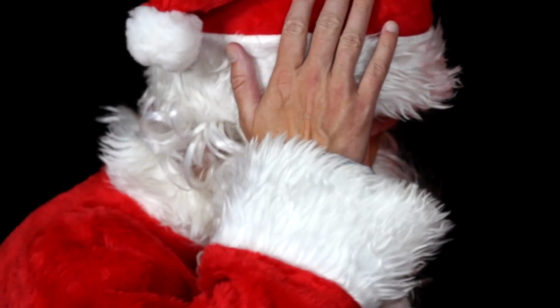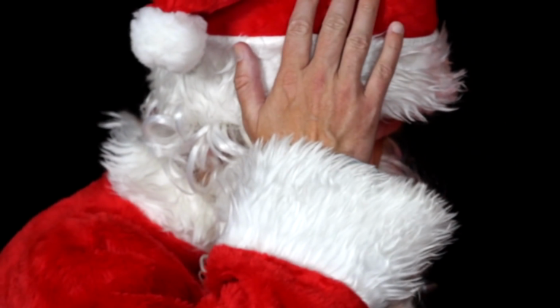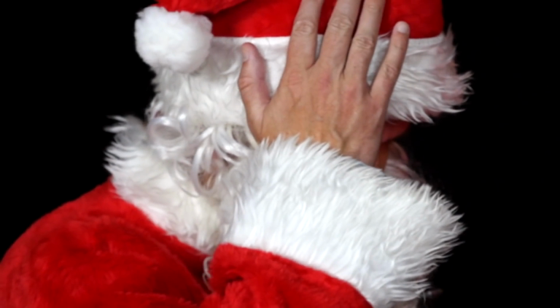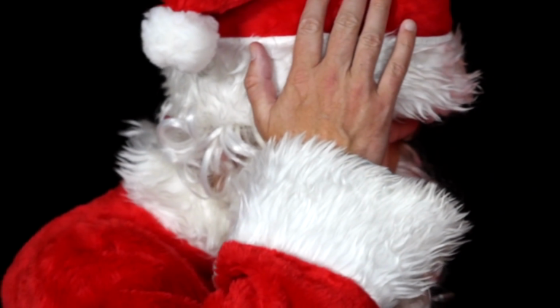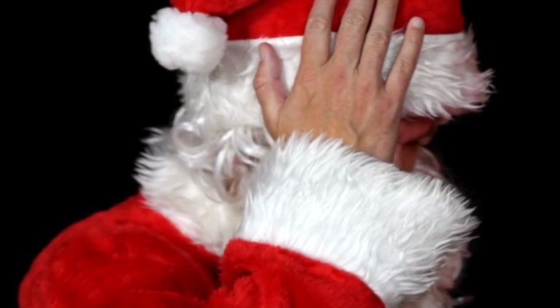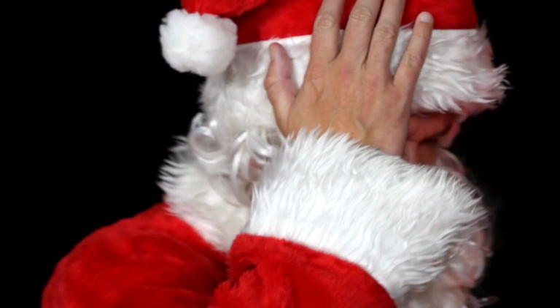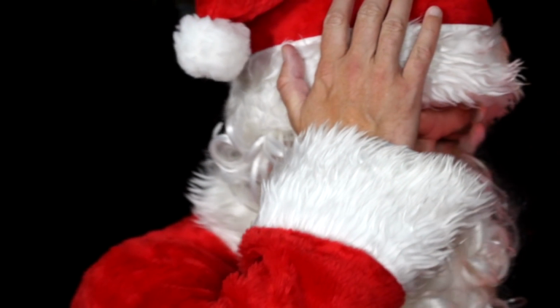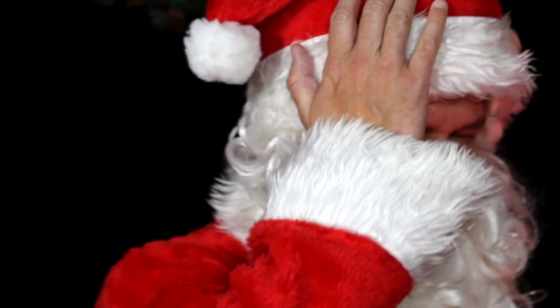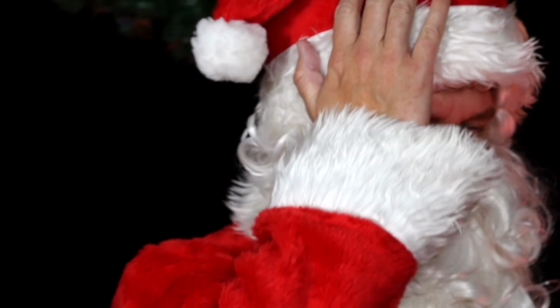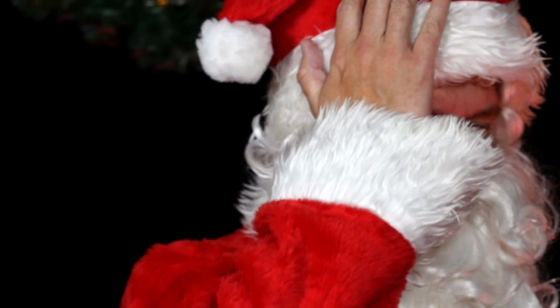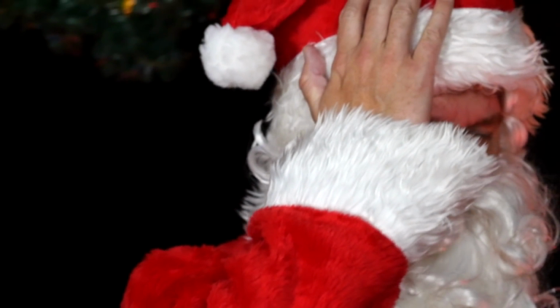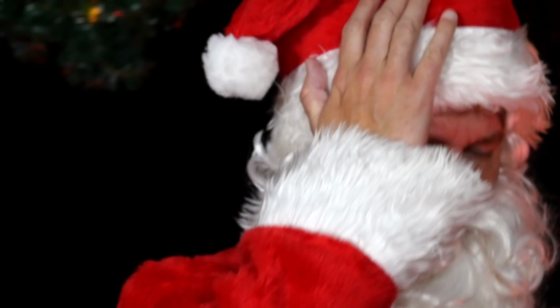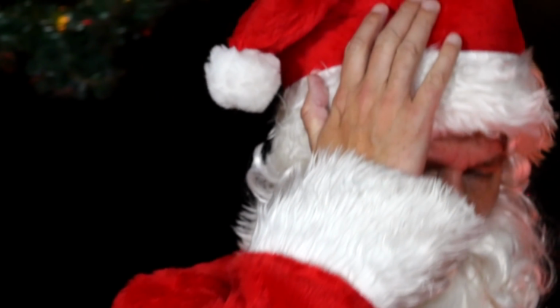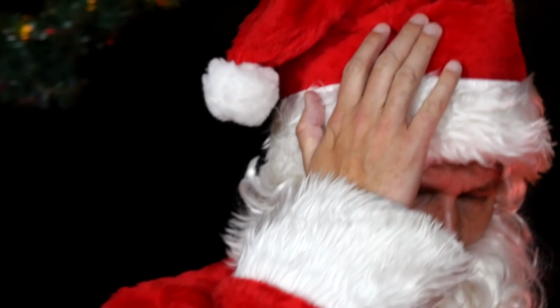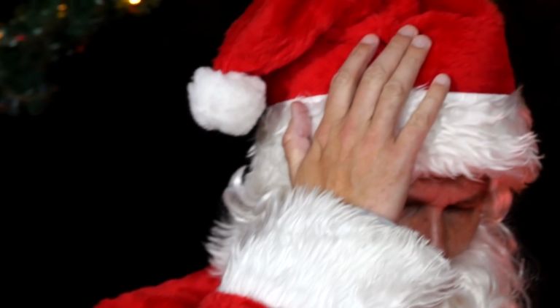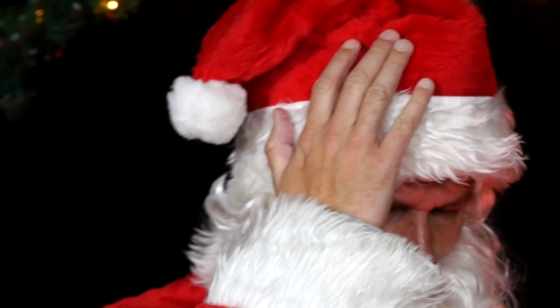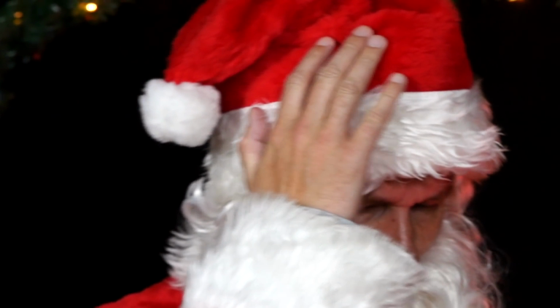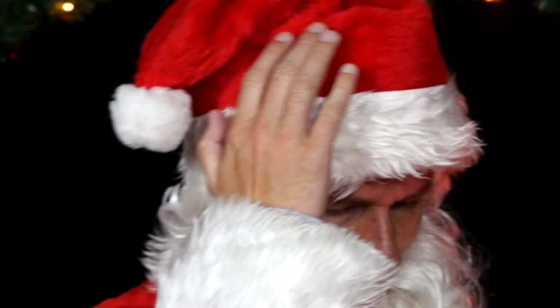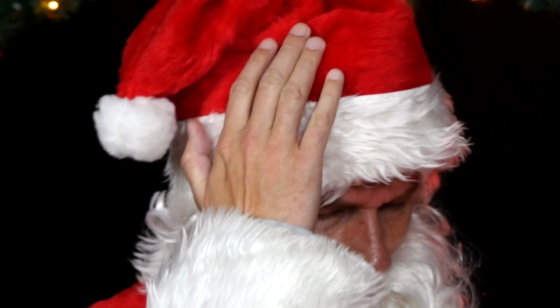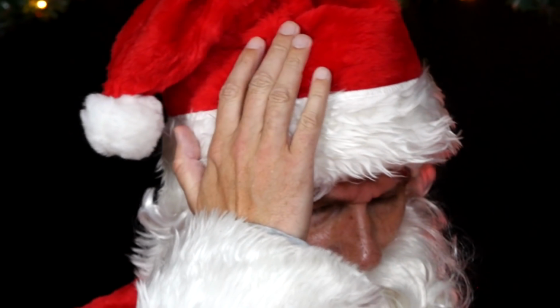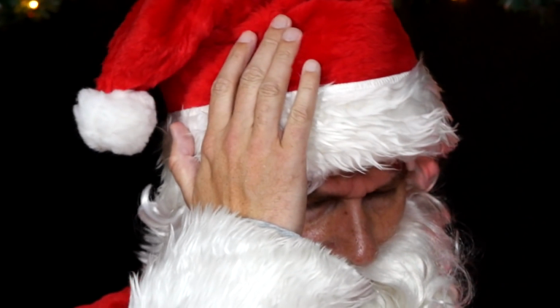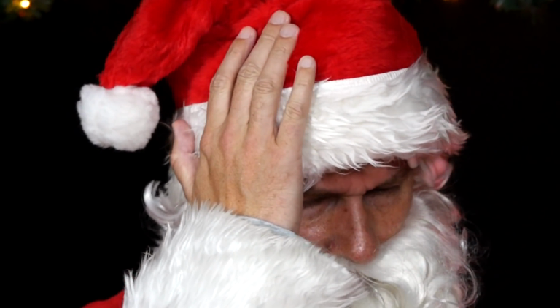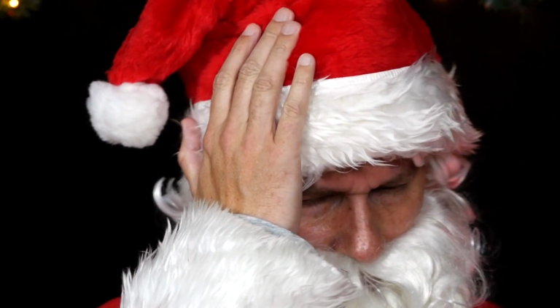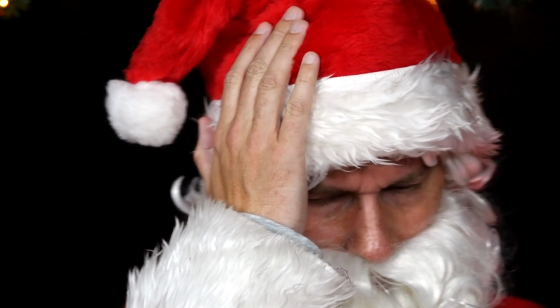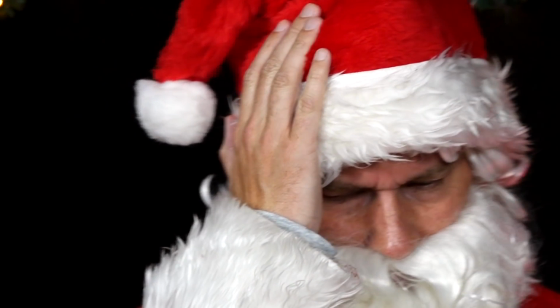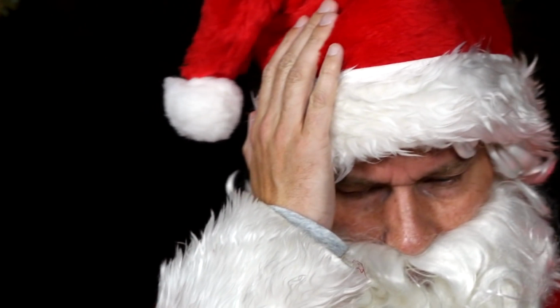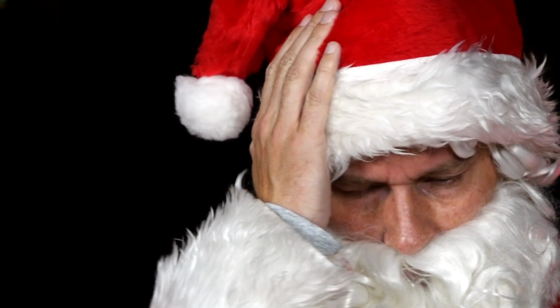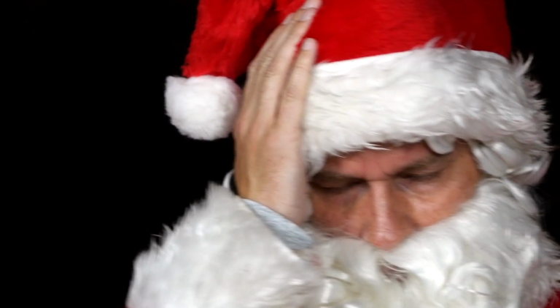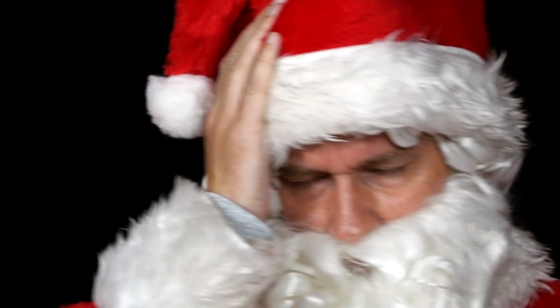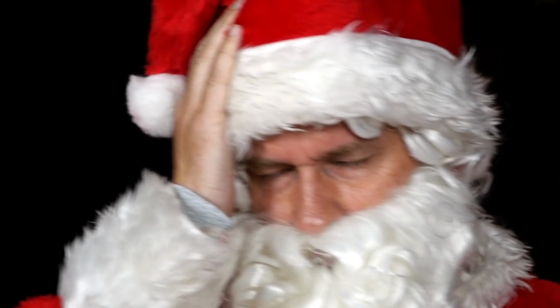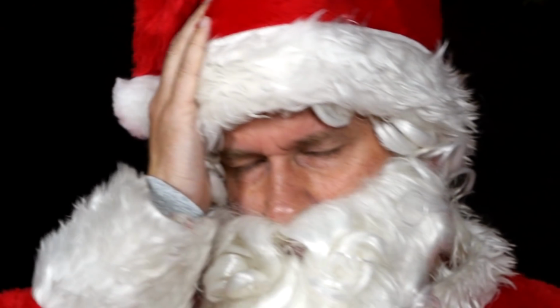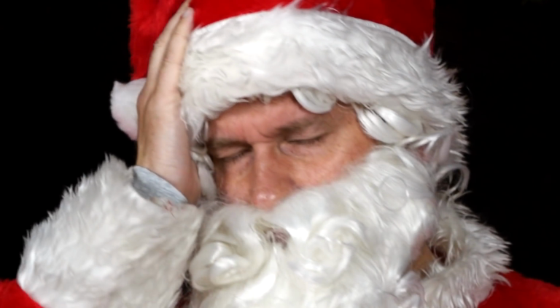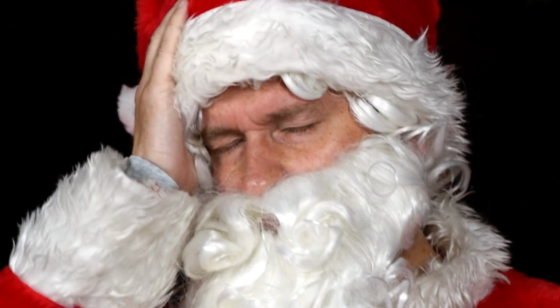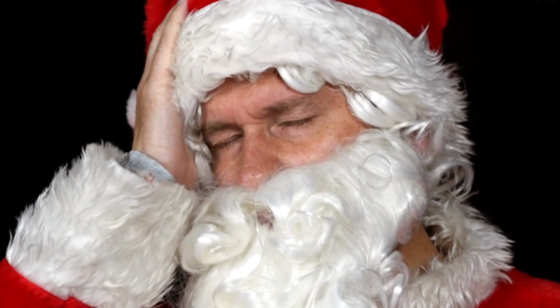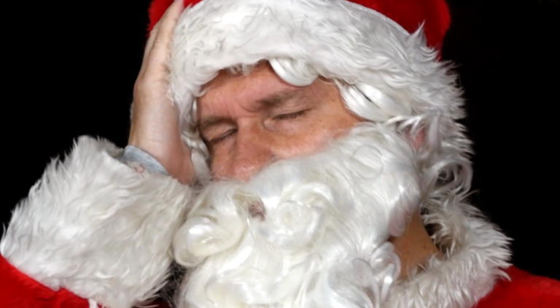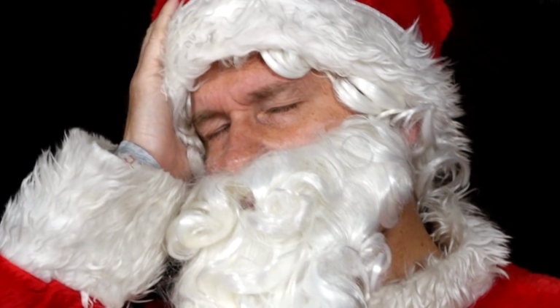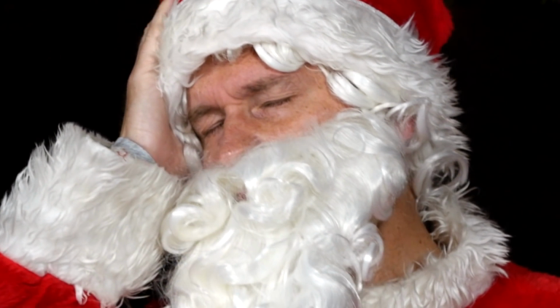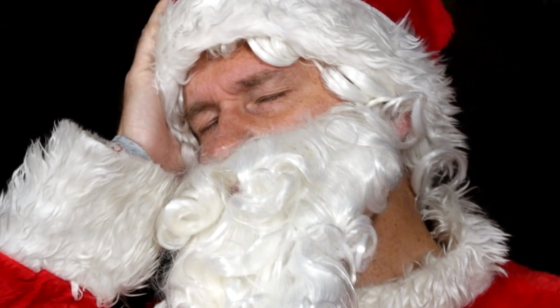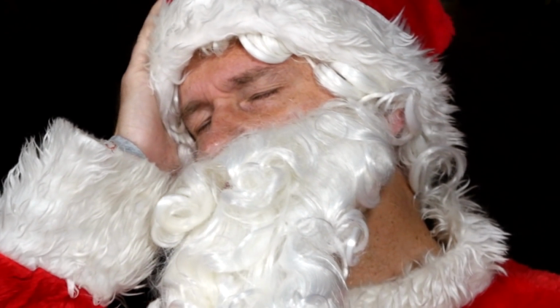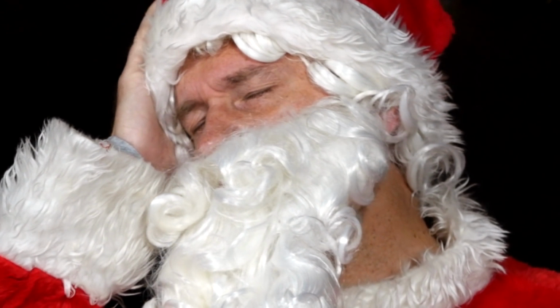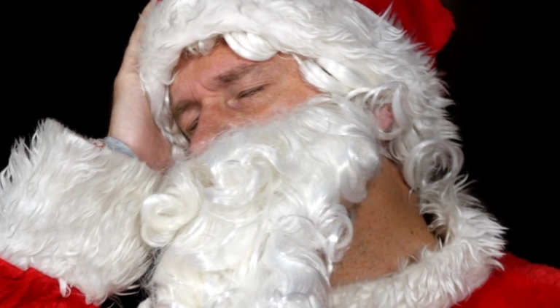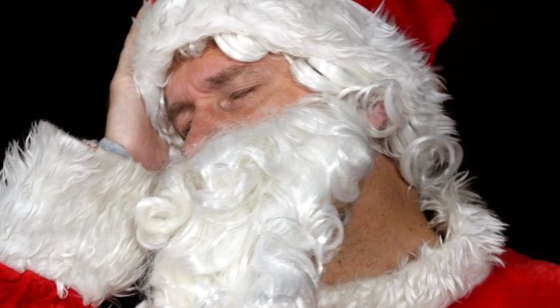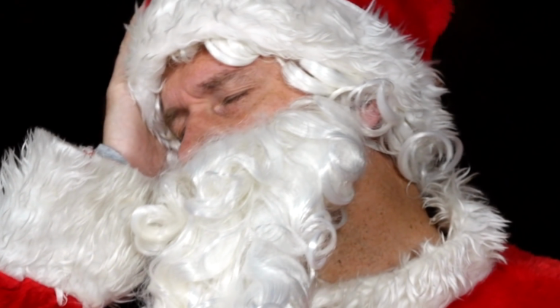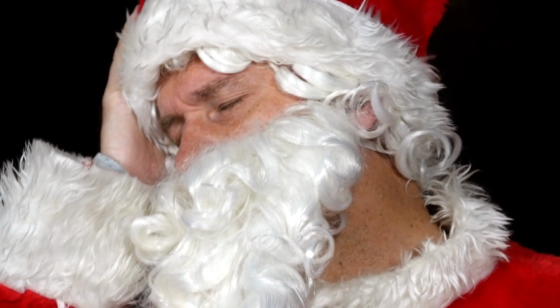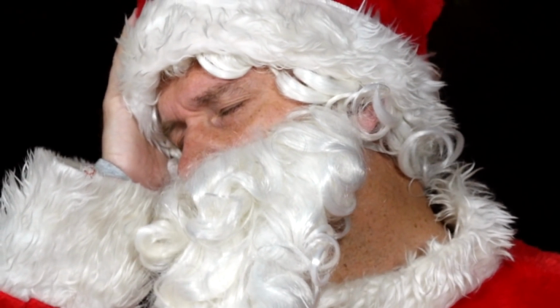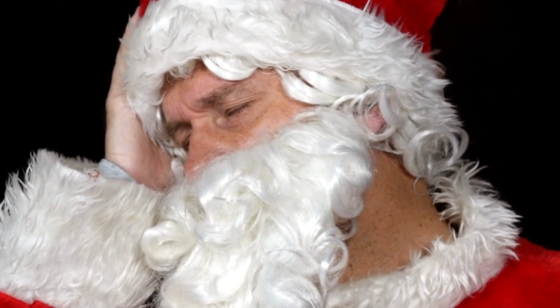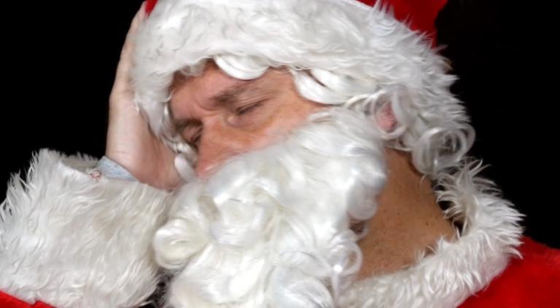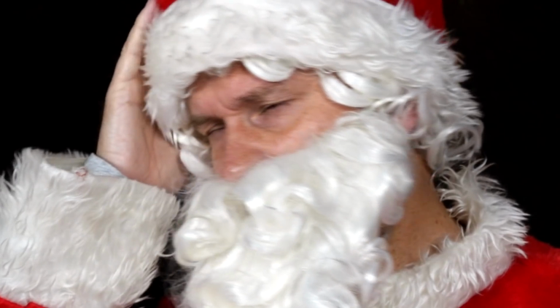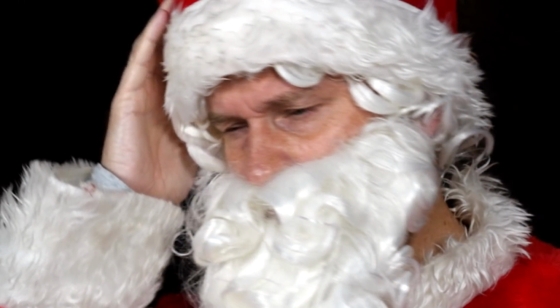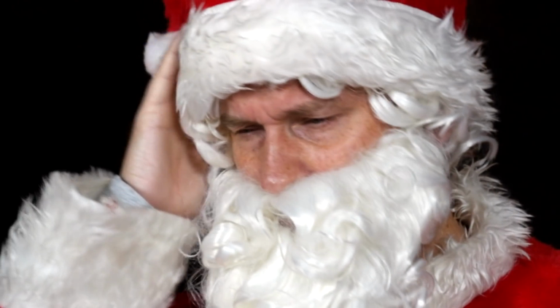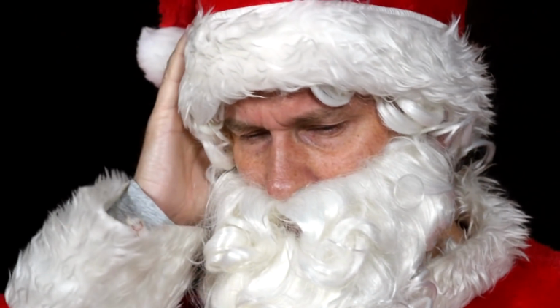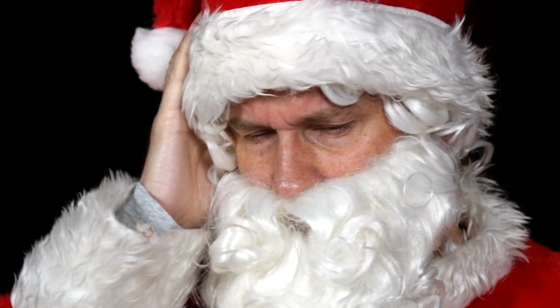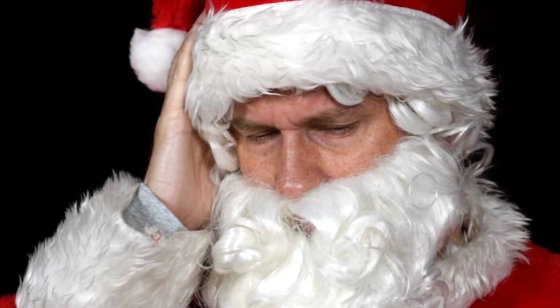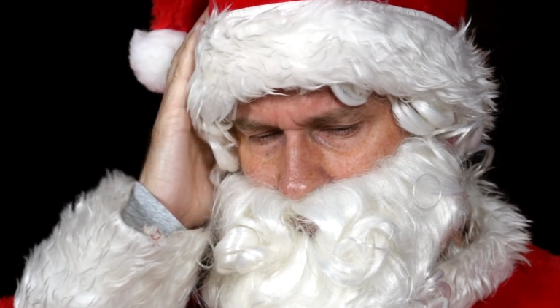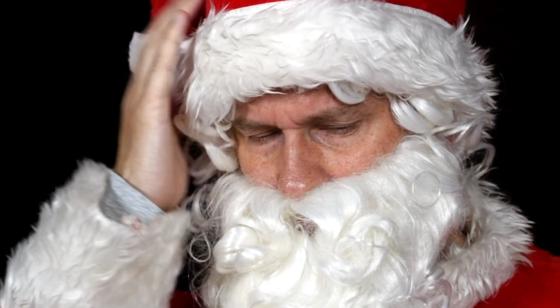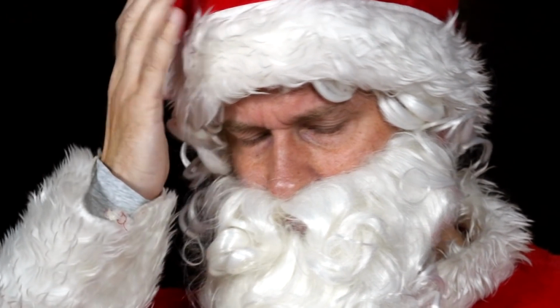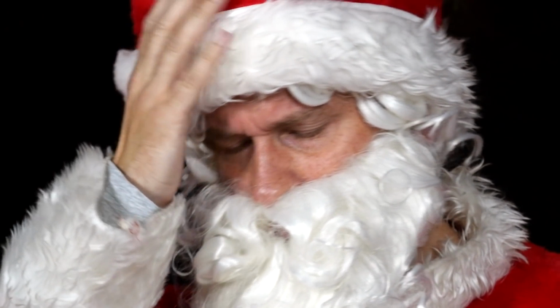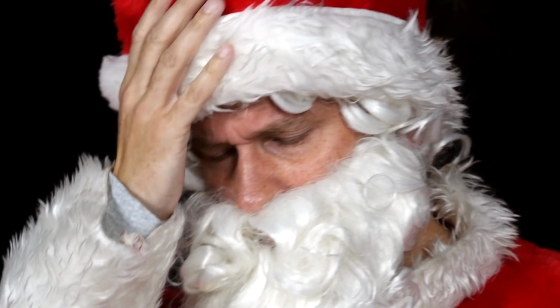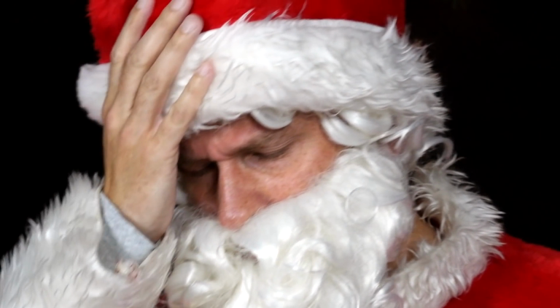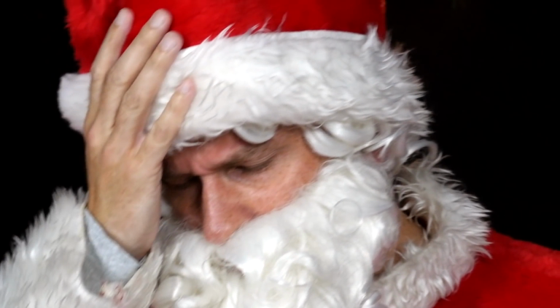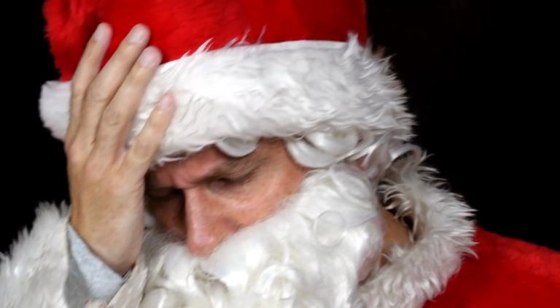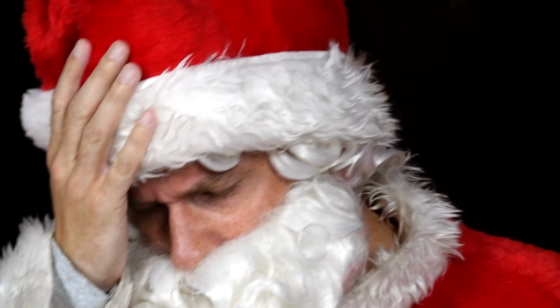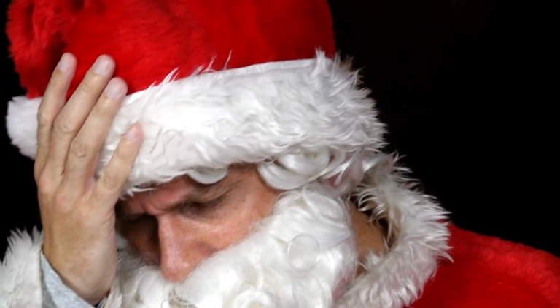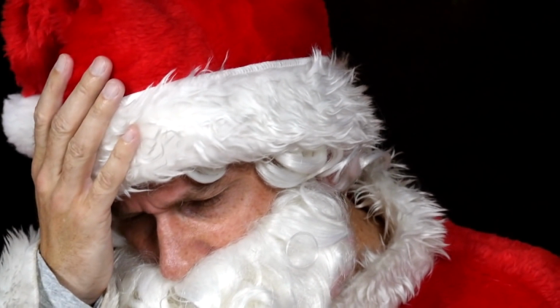Mr. Santa has a headache. This is most likely because he had a few too many after-dinner shots last night.